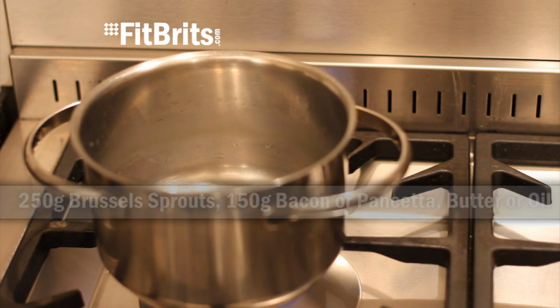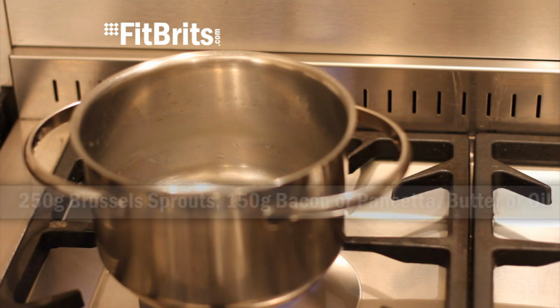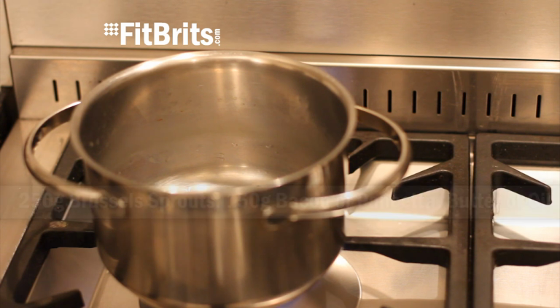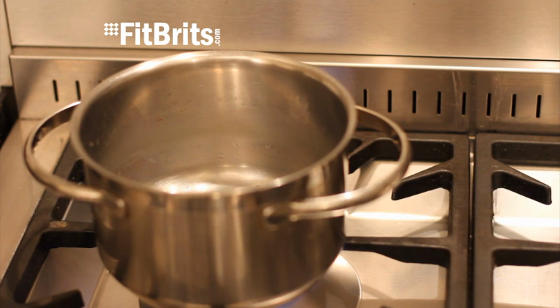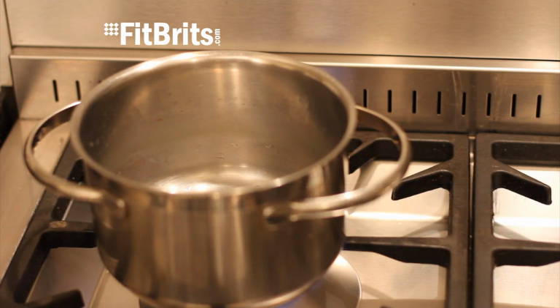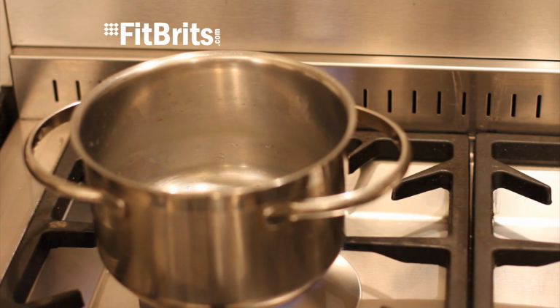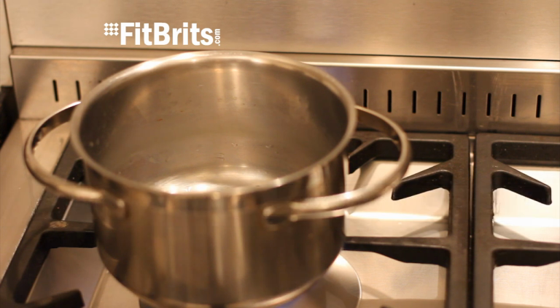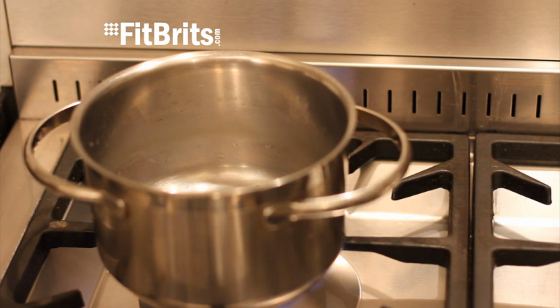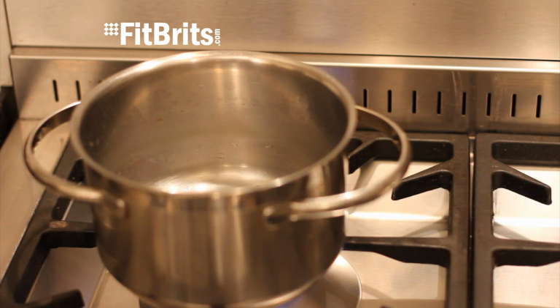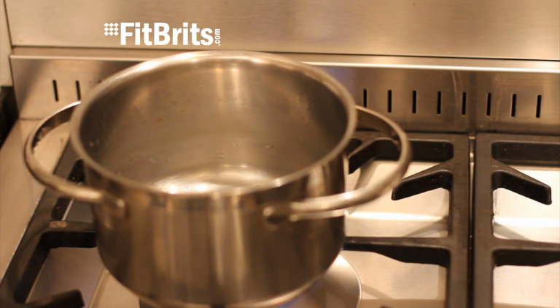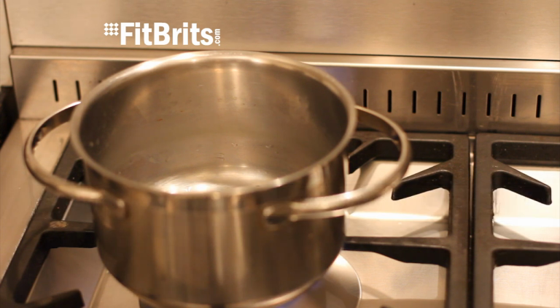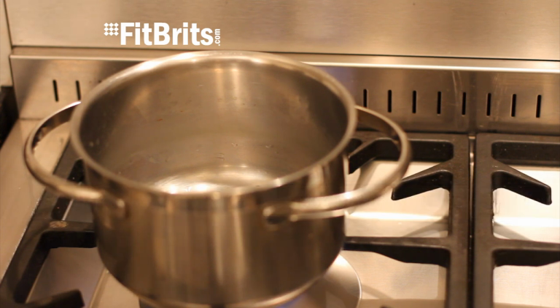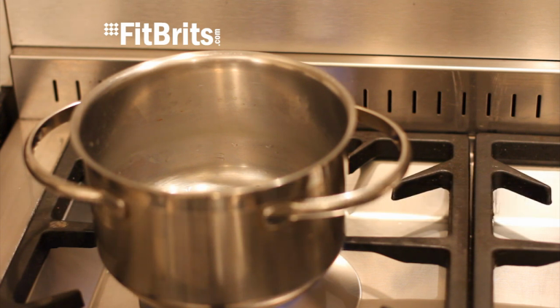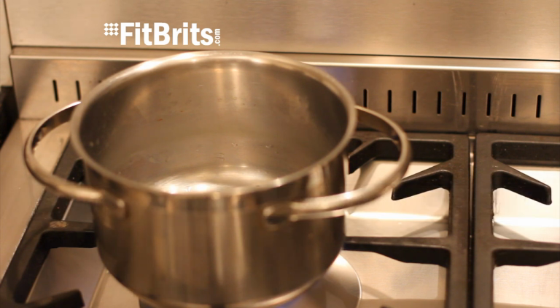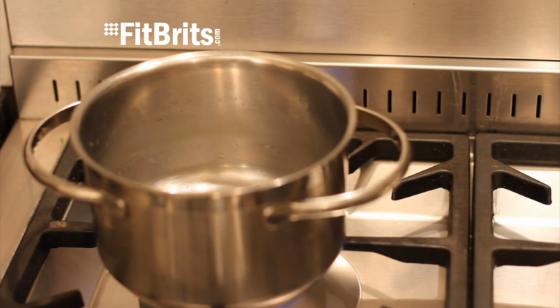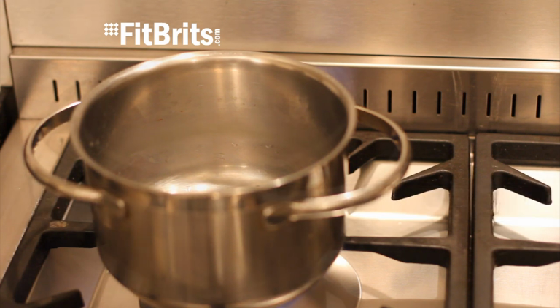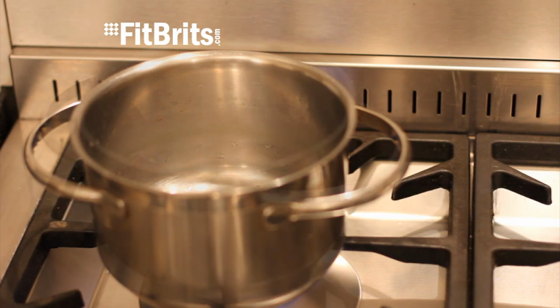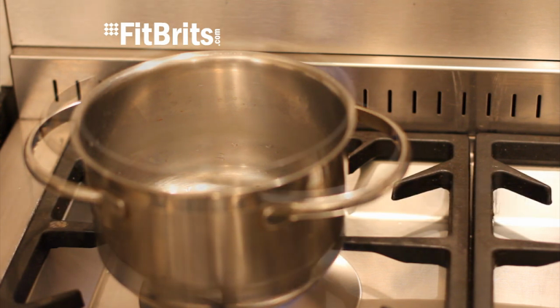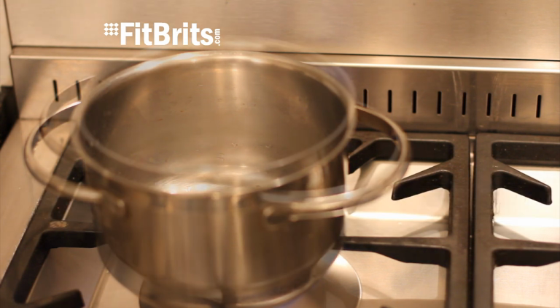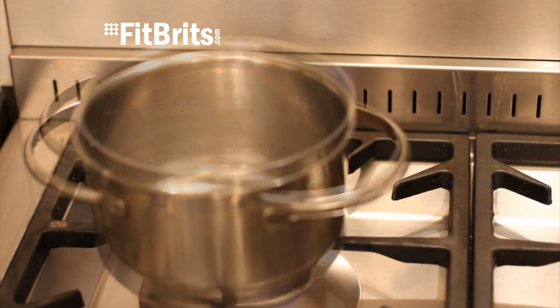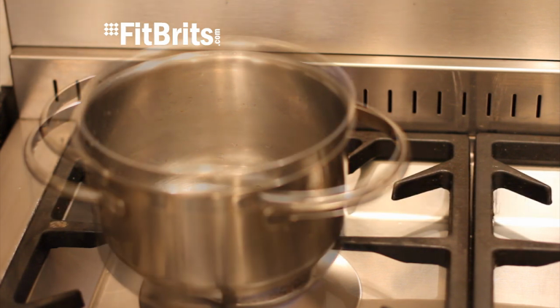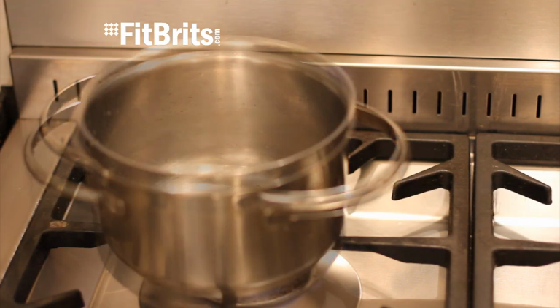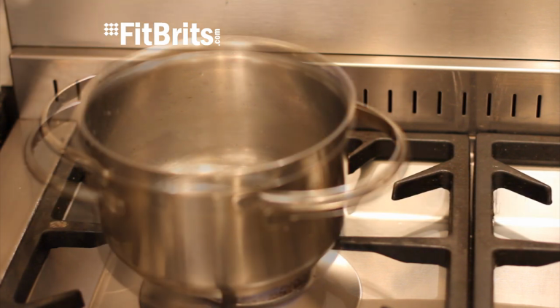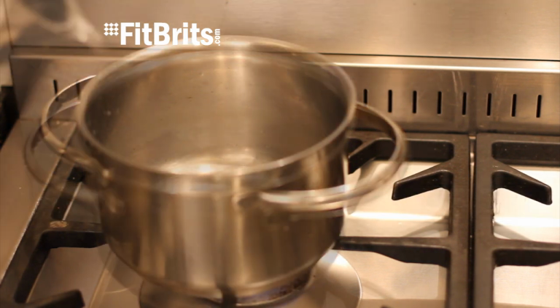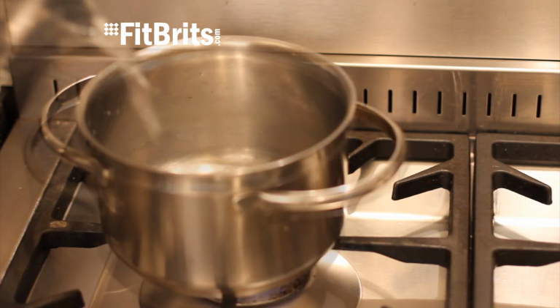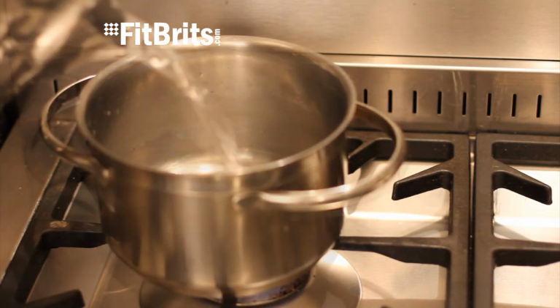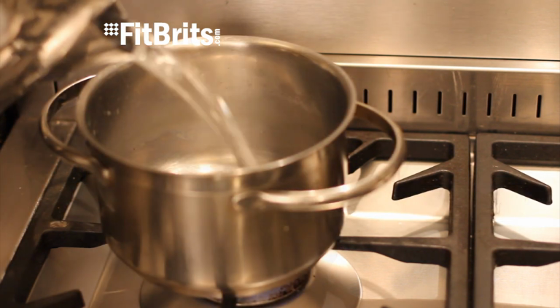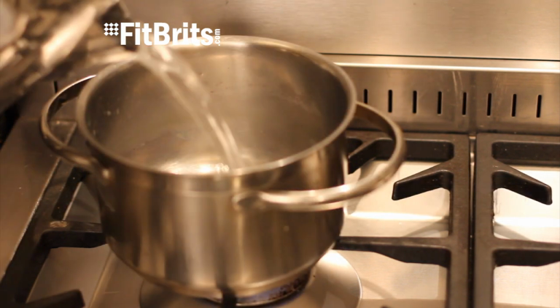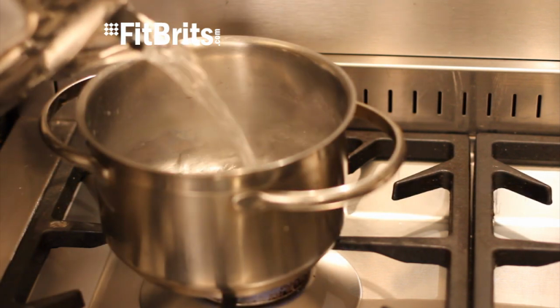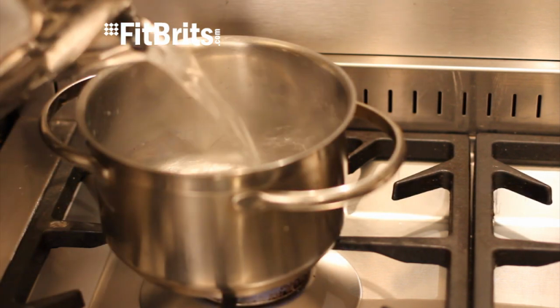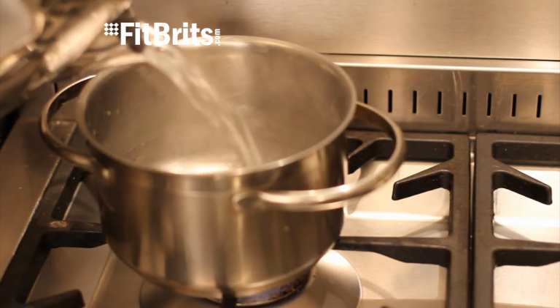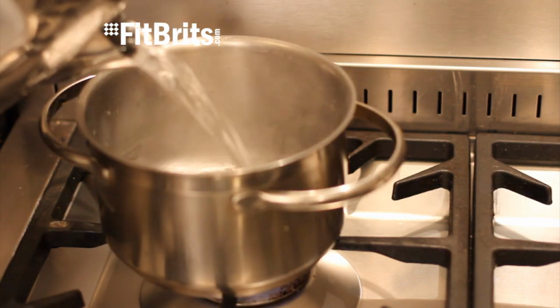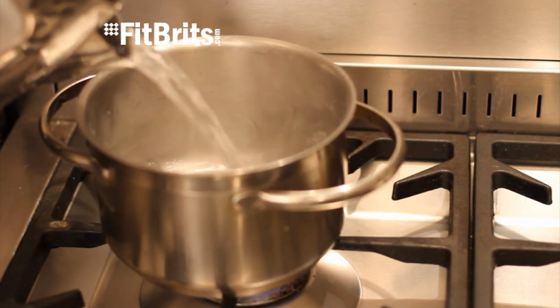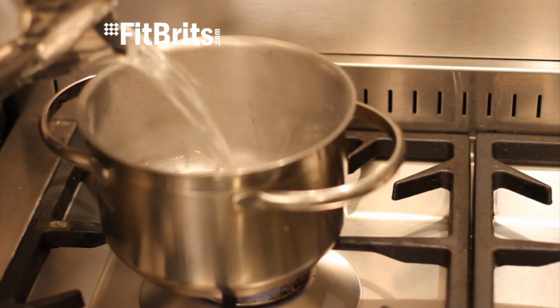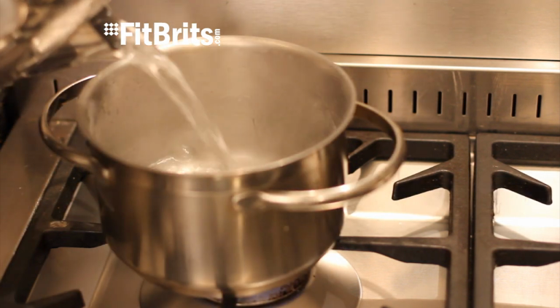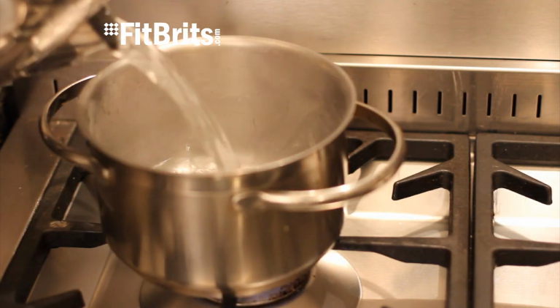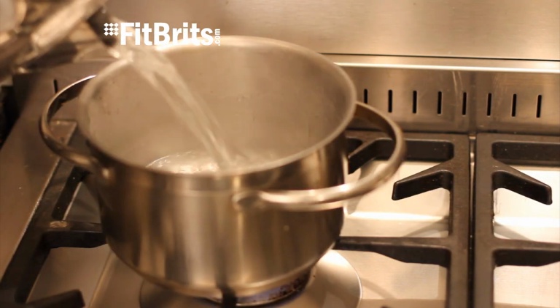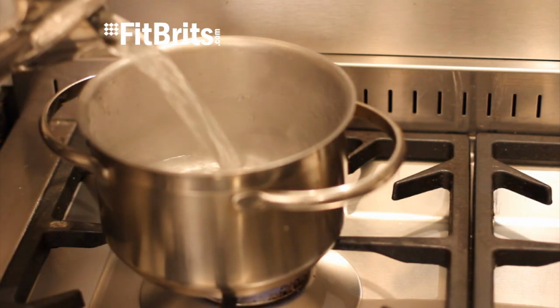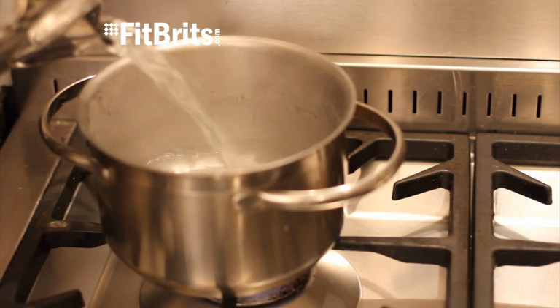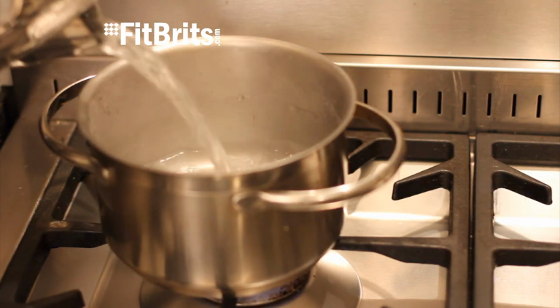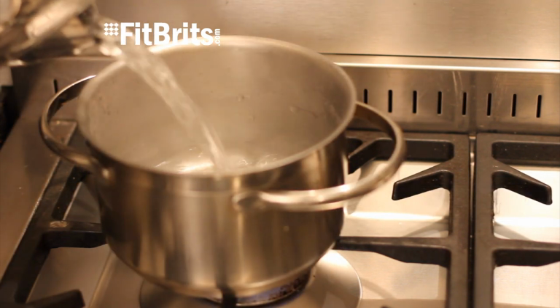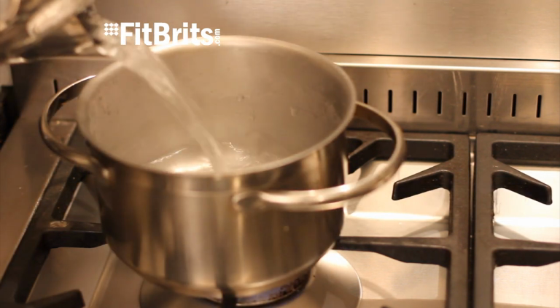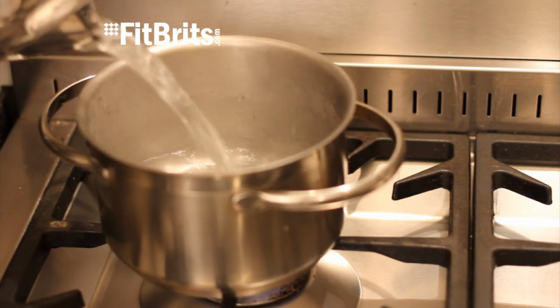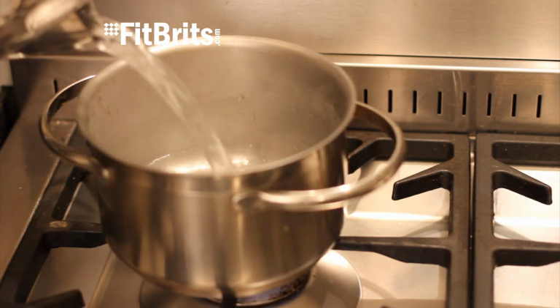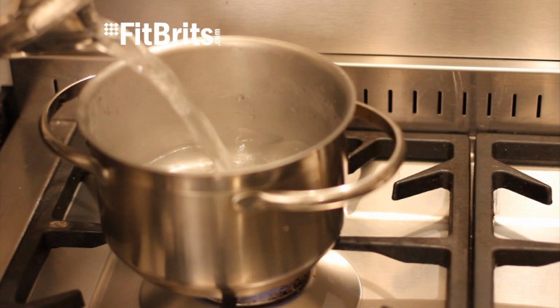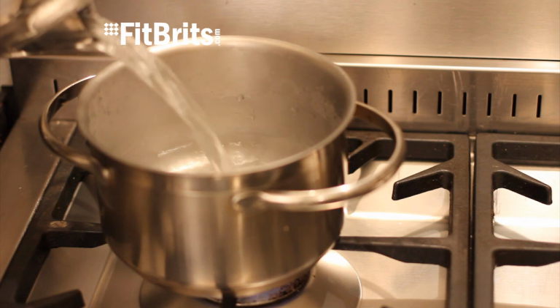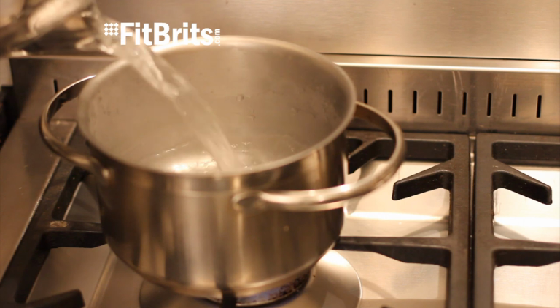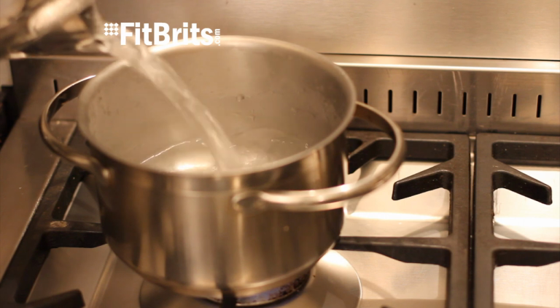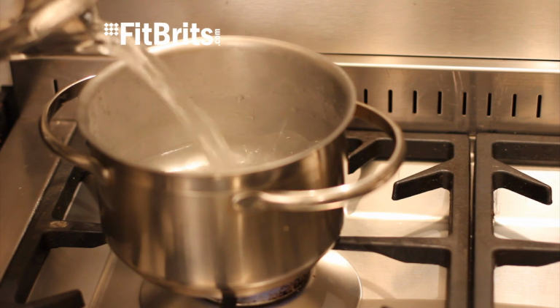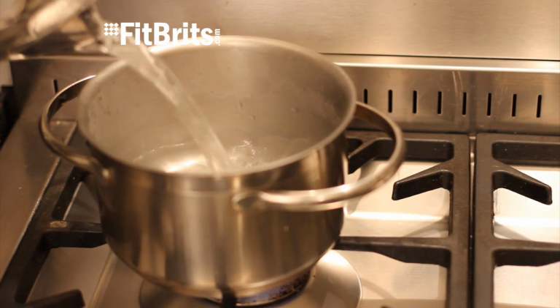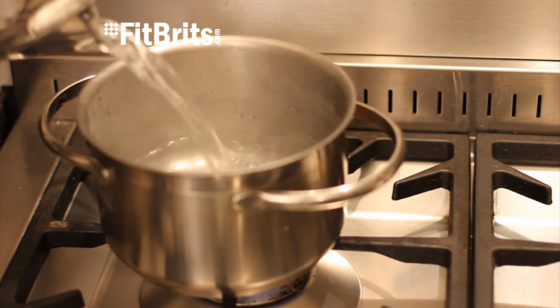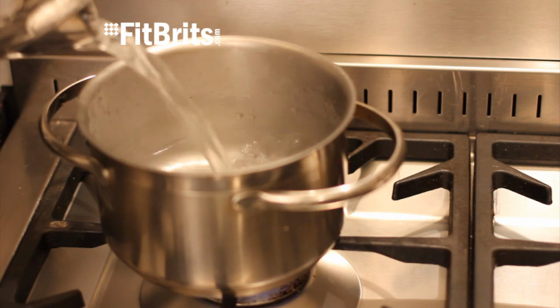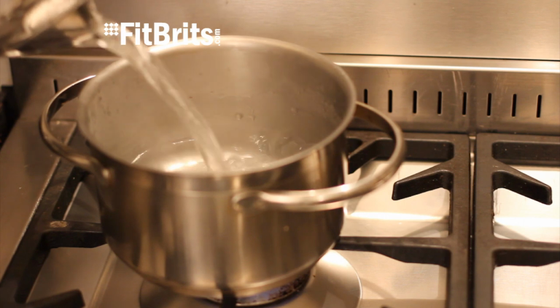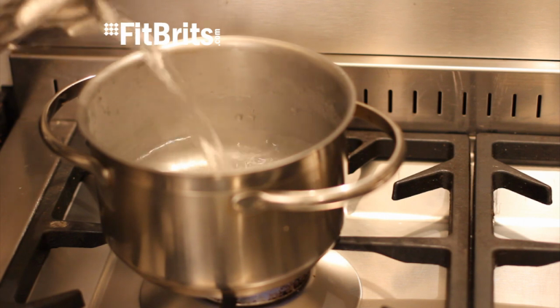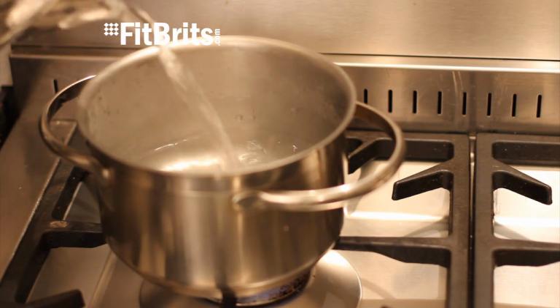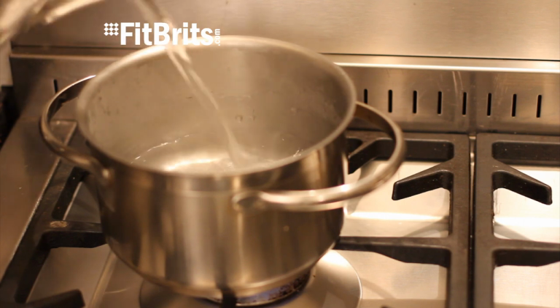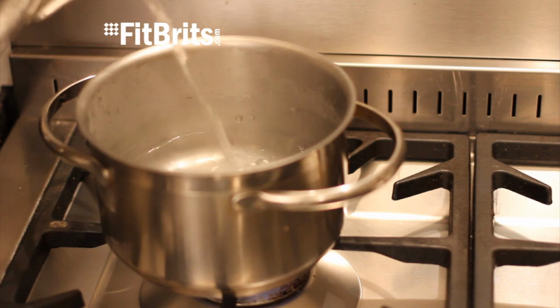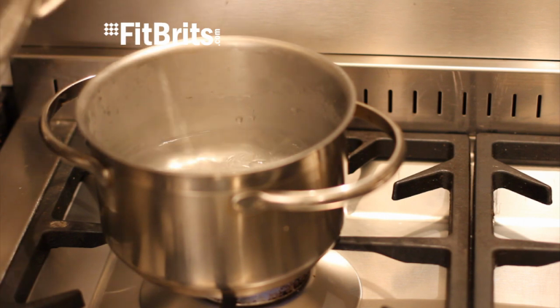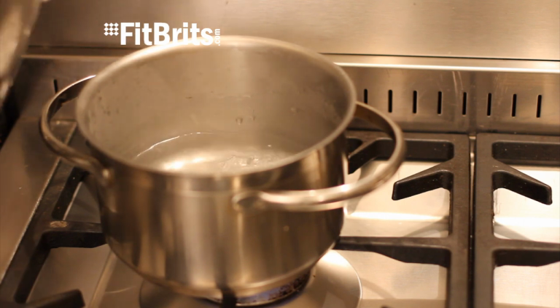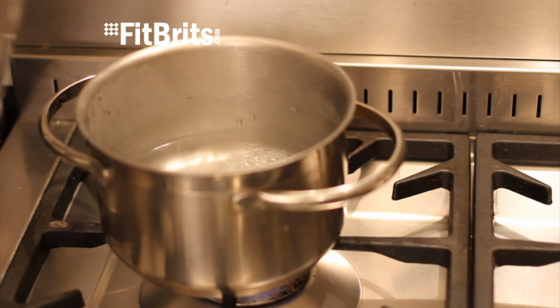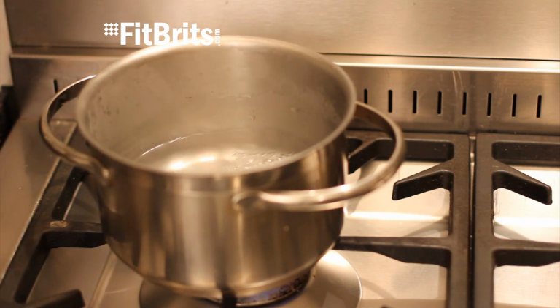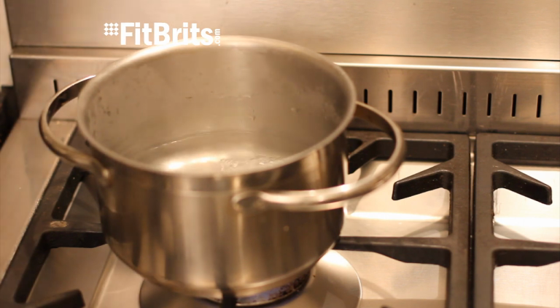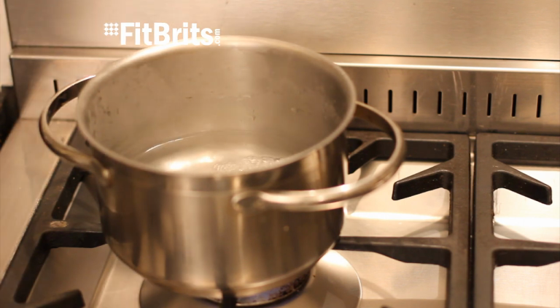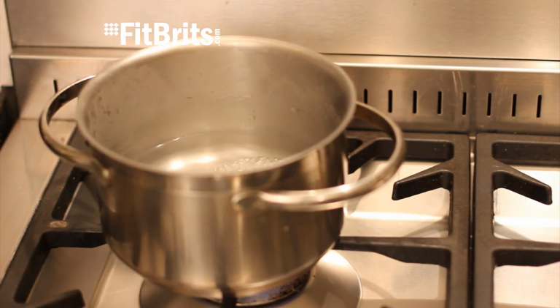First thing we need to boil some water. Stick a pan on the hob and then pour in some boiling water and then let it come to the boil.